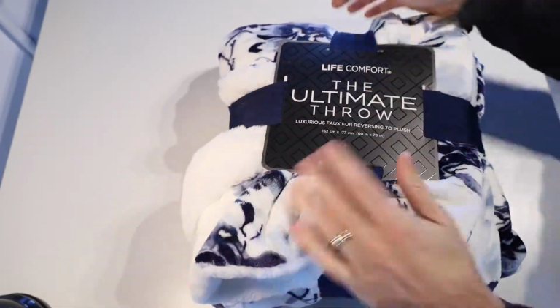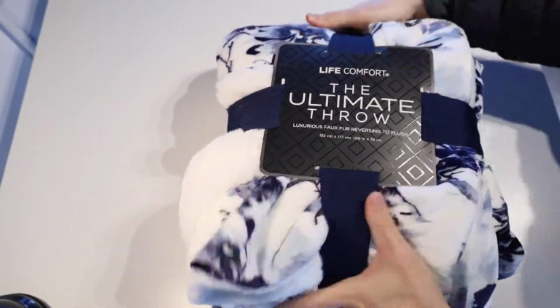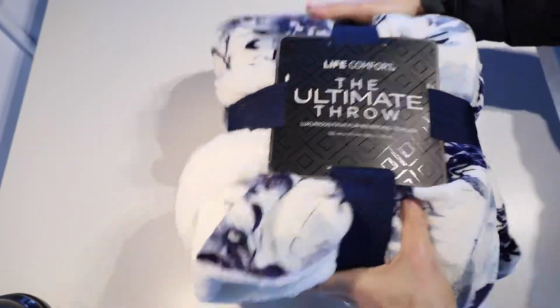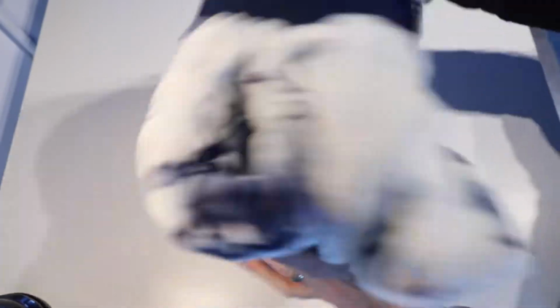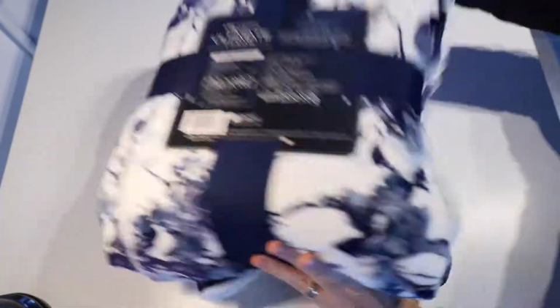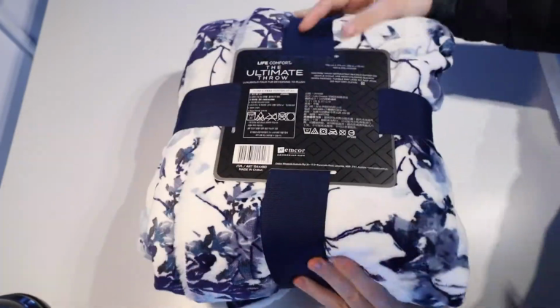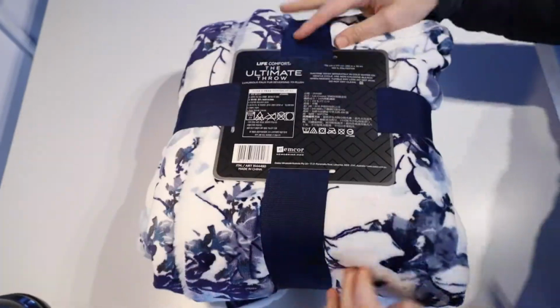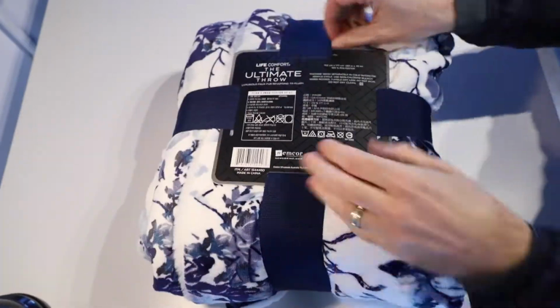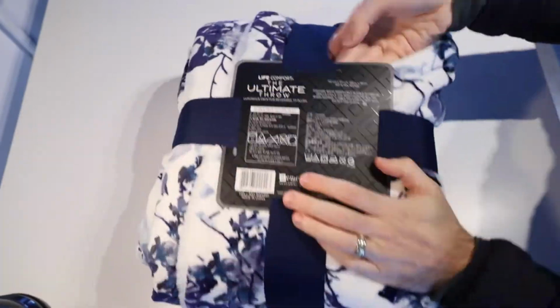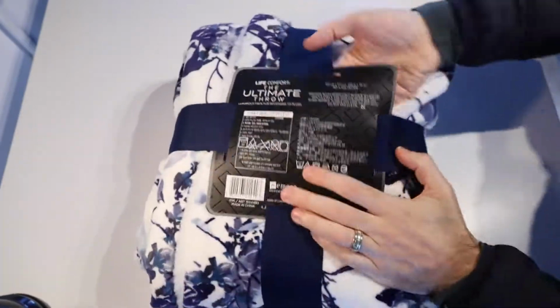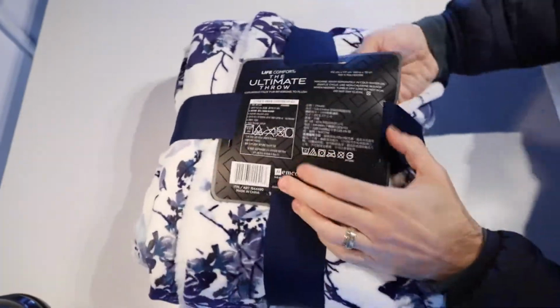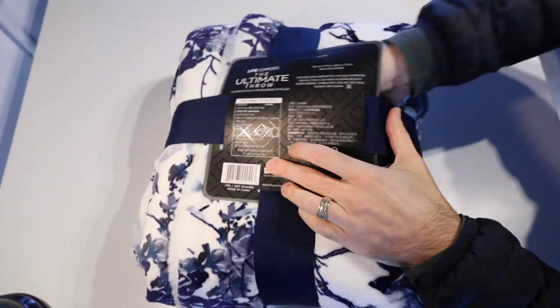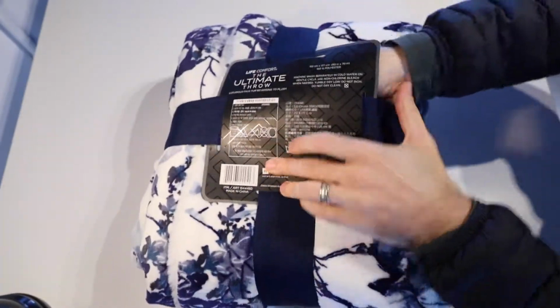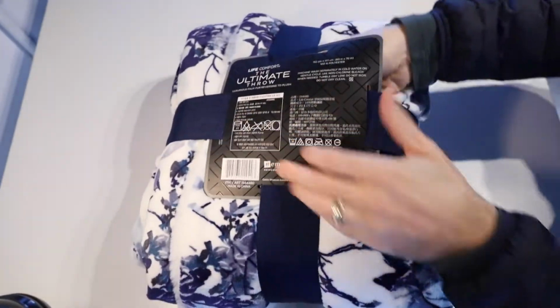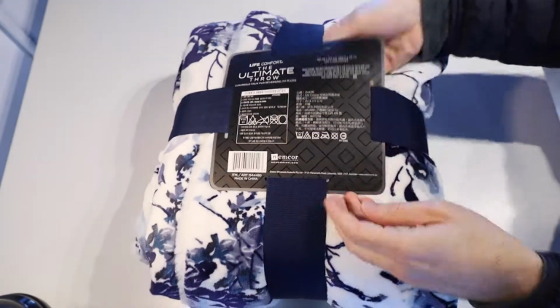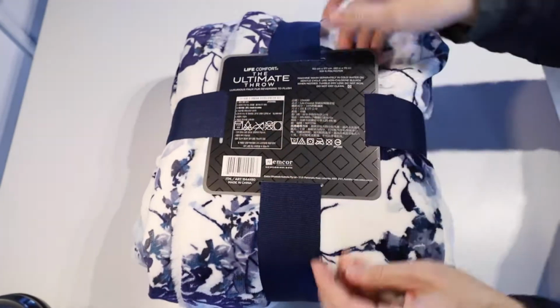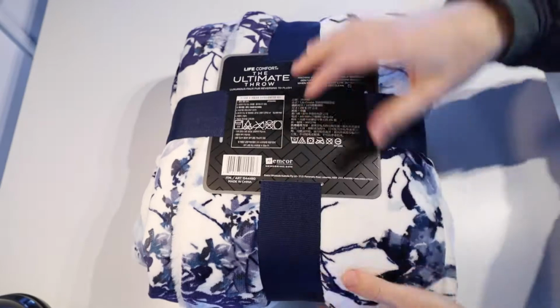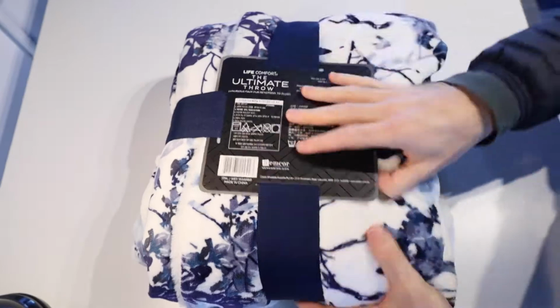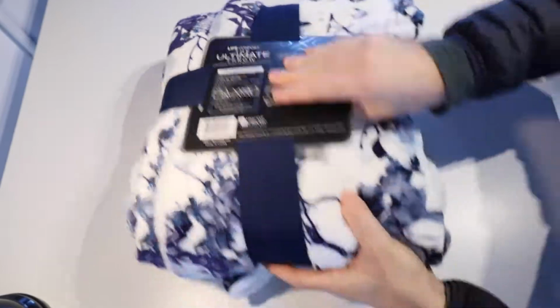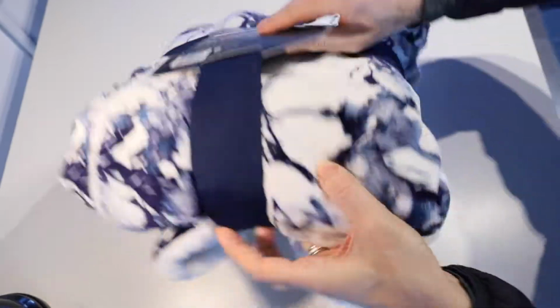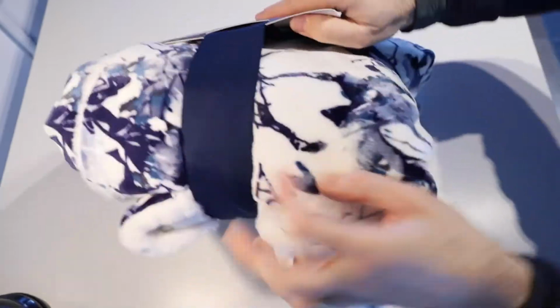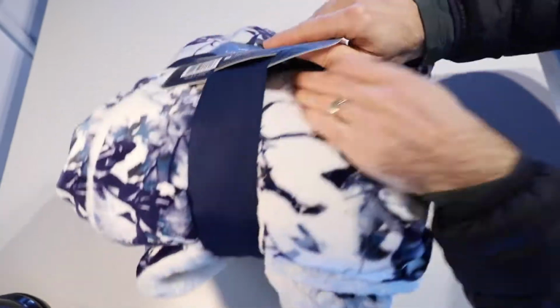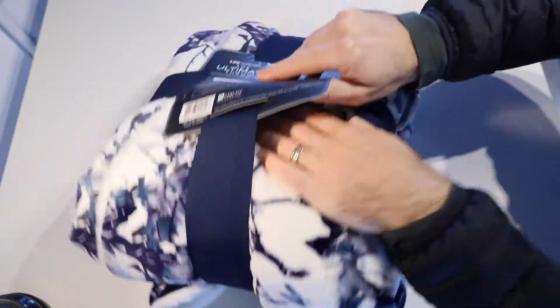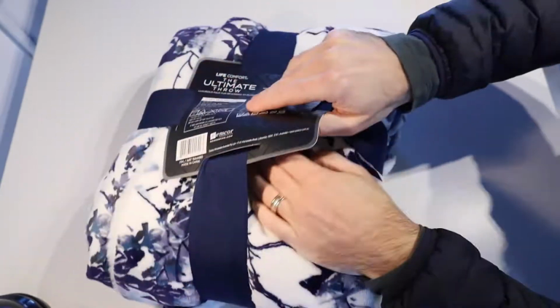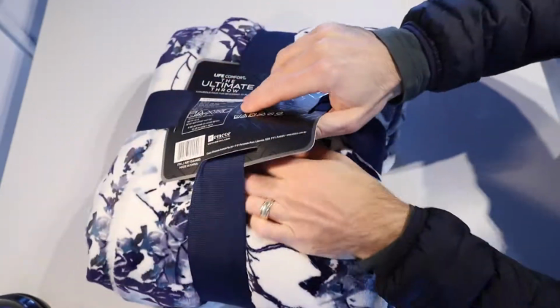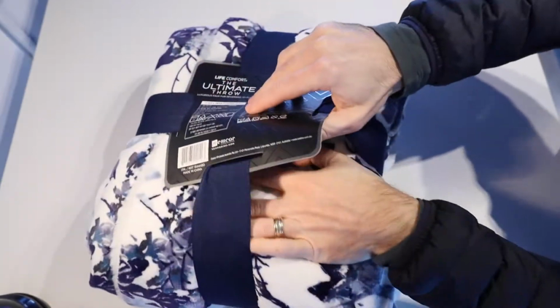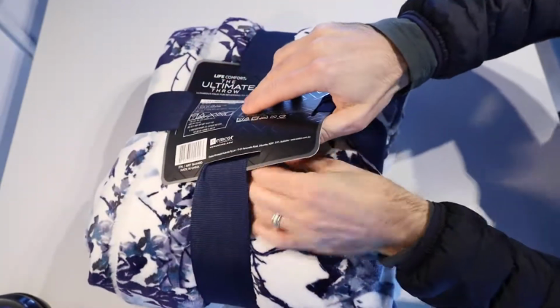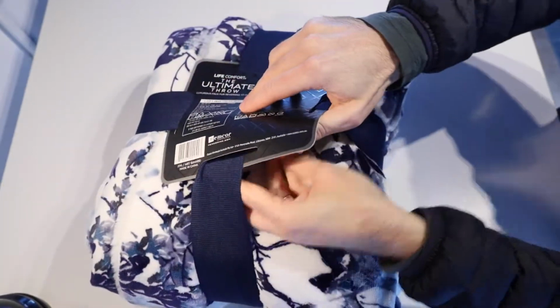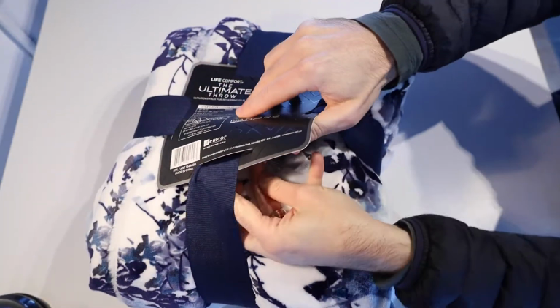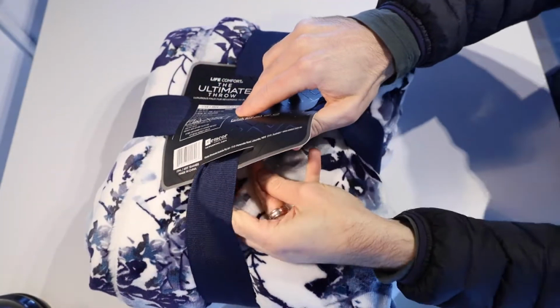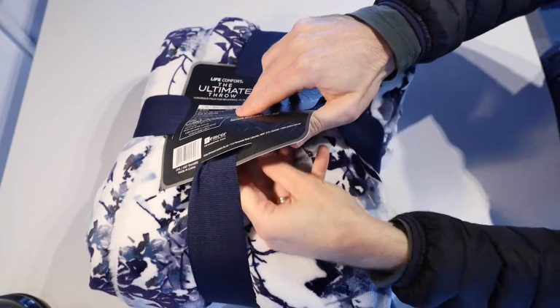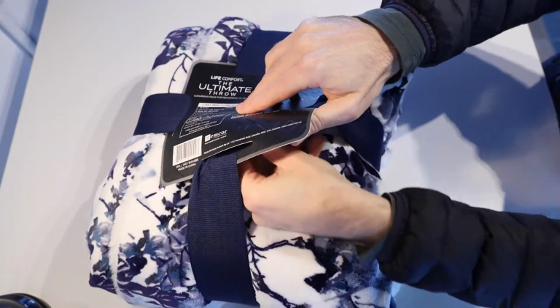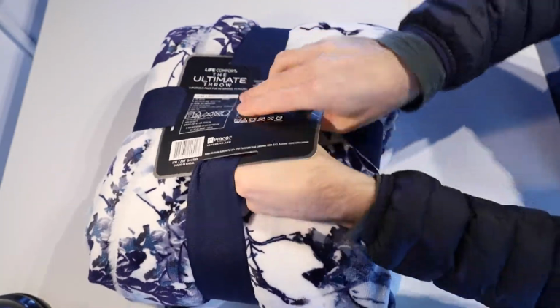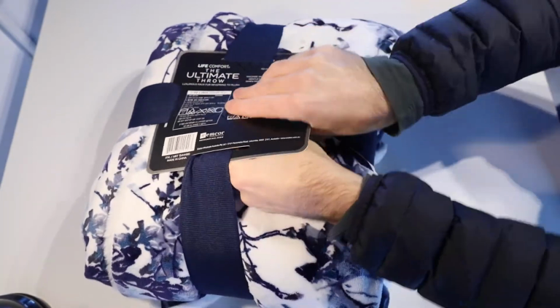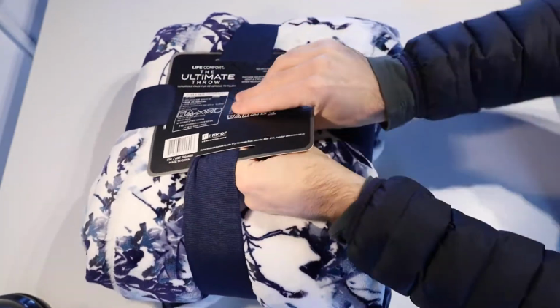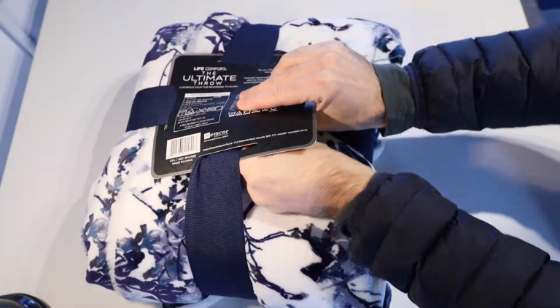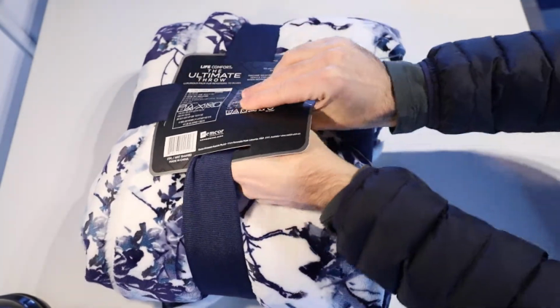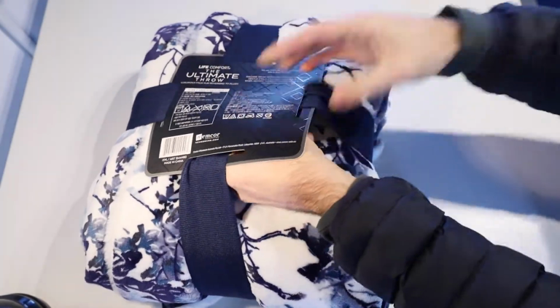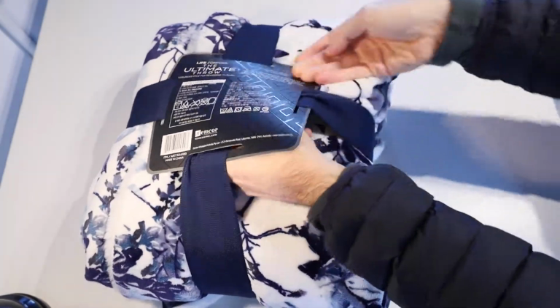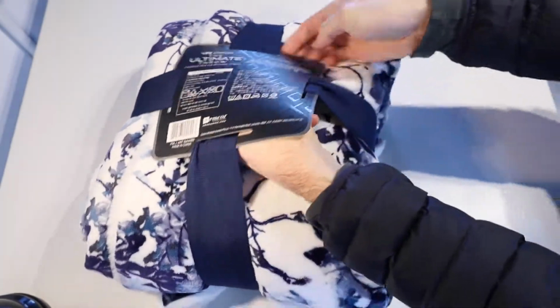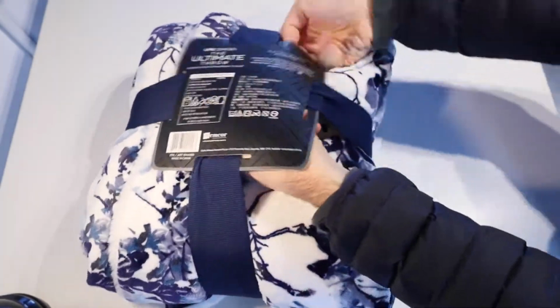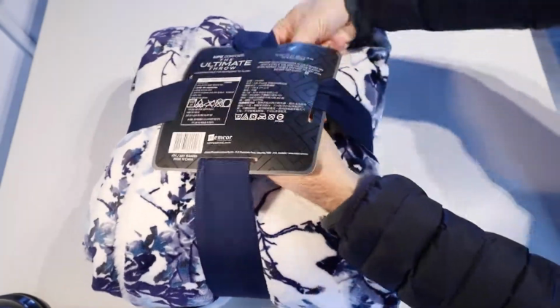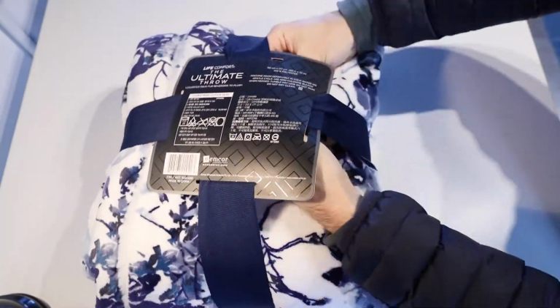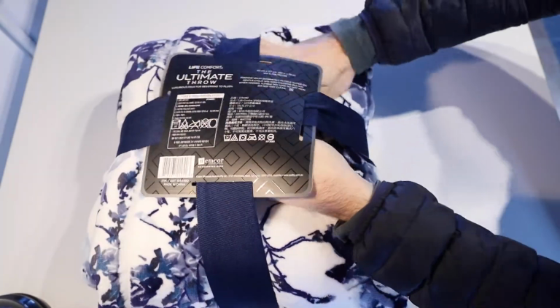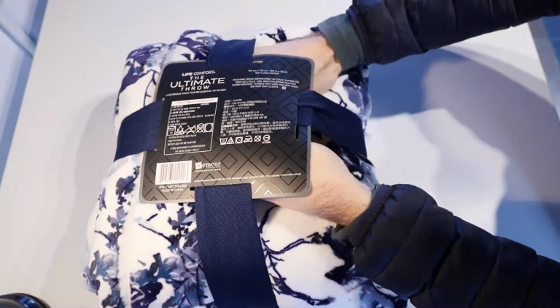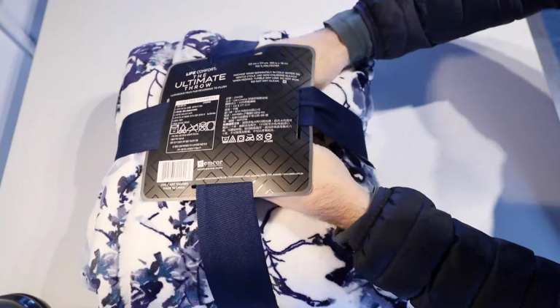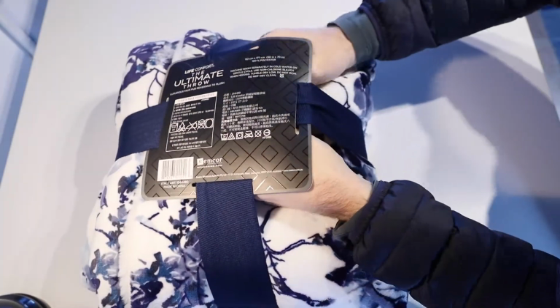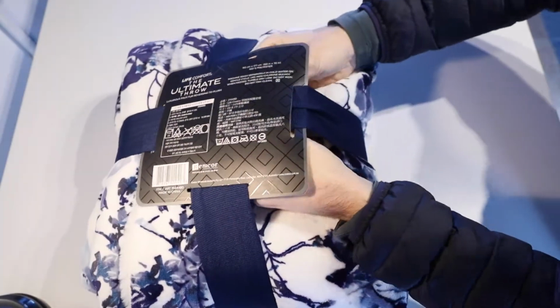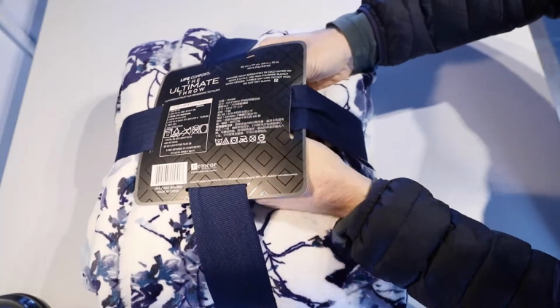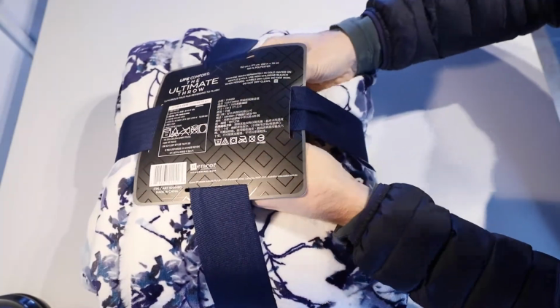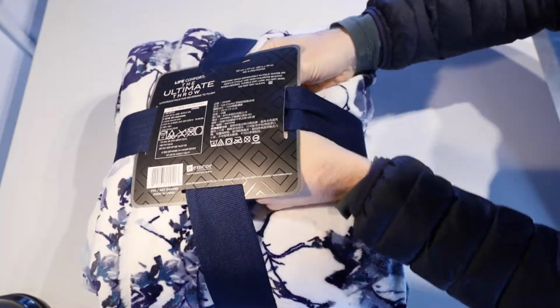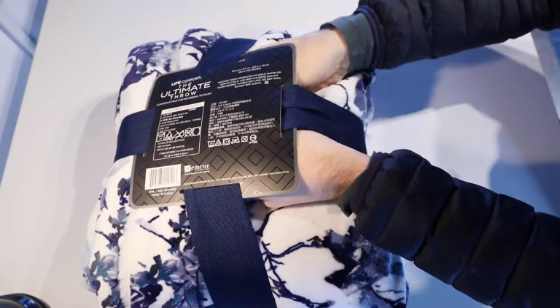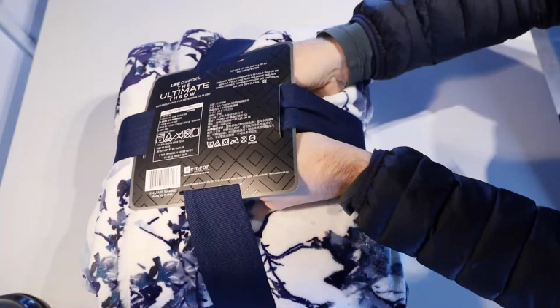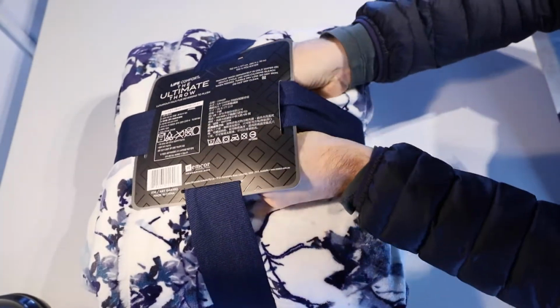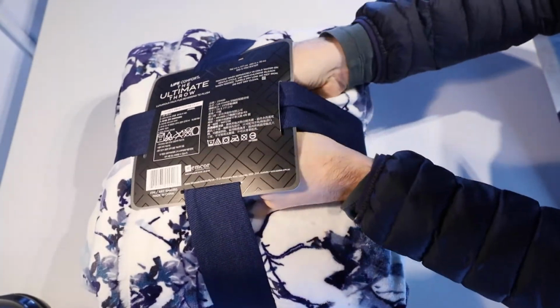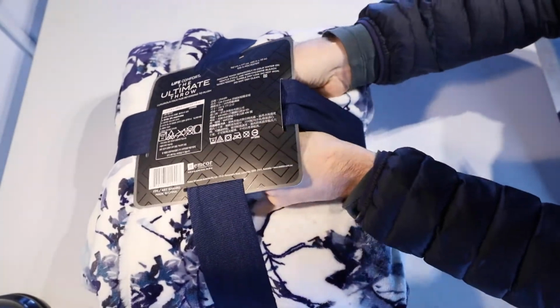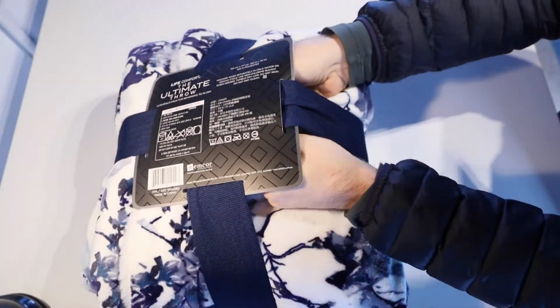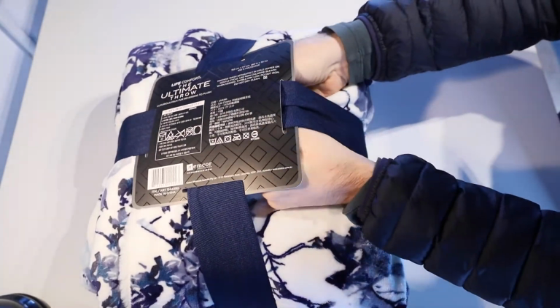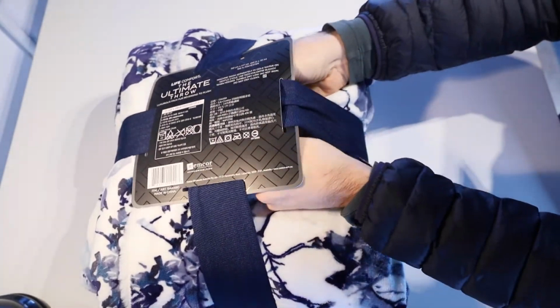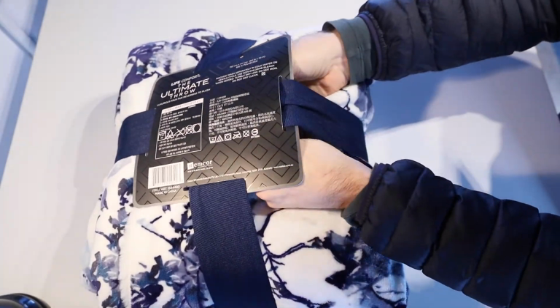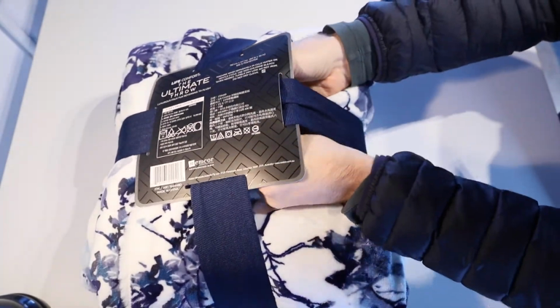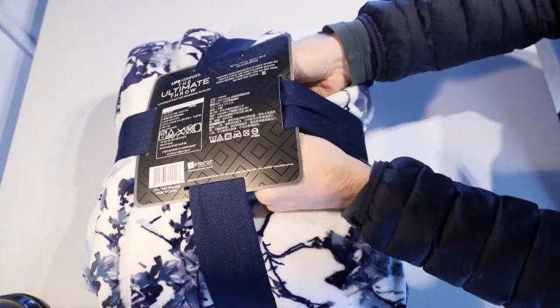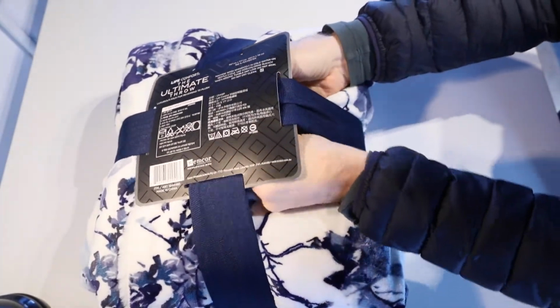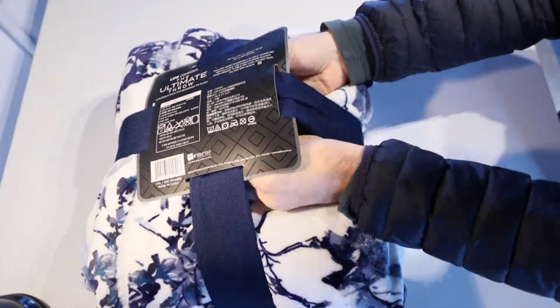It is reversible with solid white on one side and then this white and blue pattern on the other side.